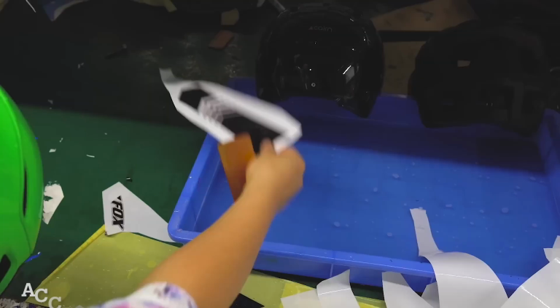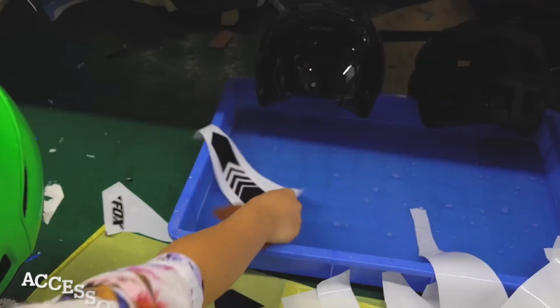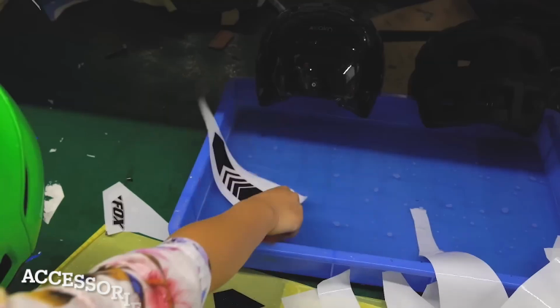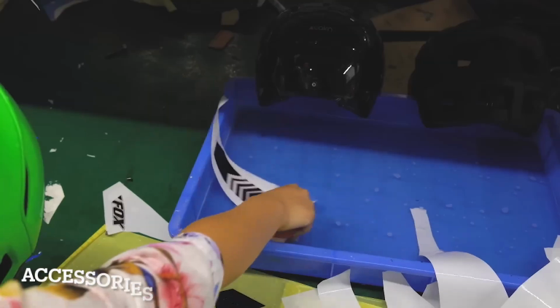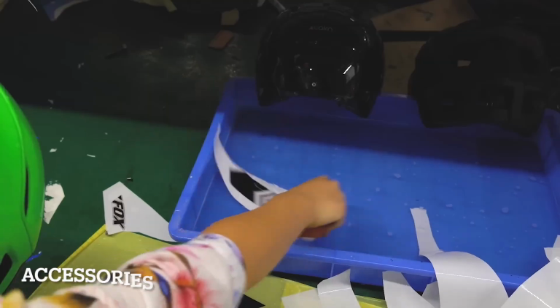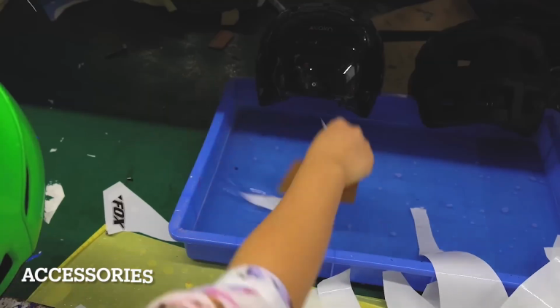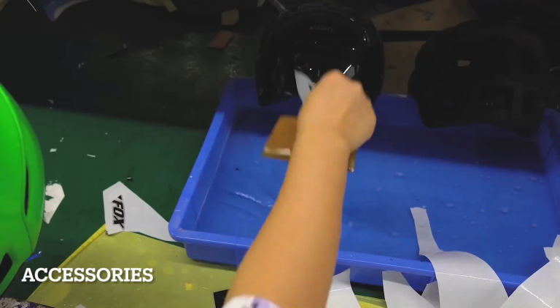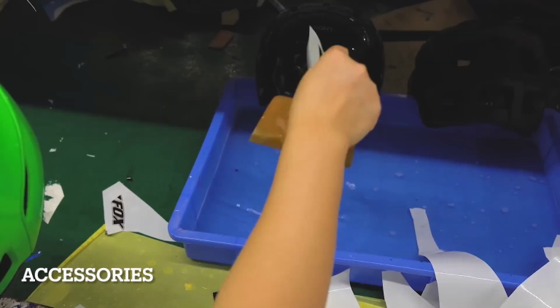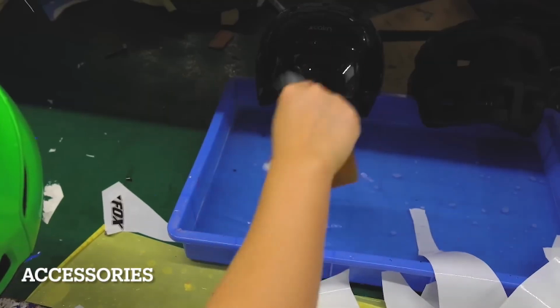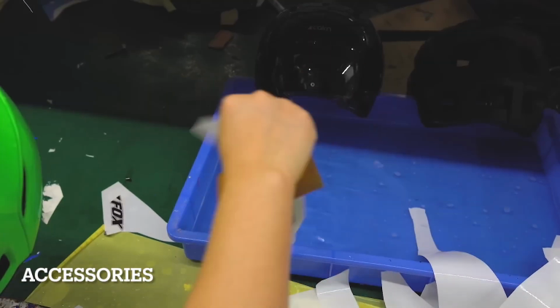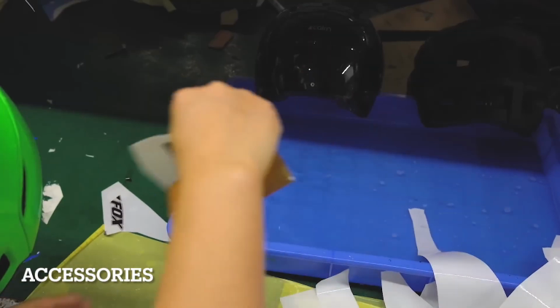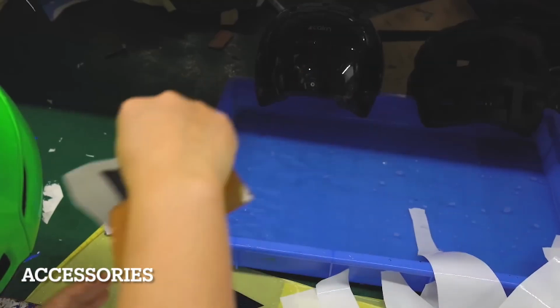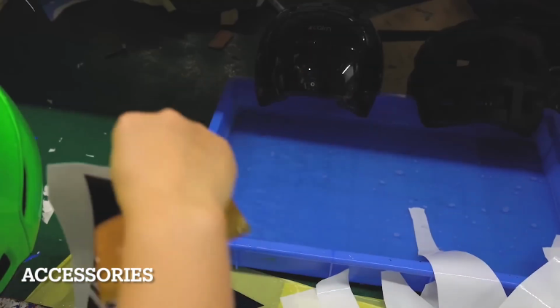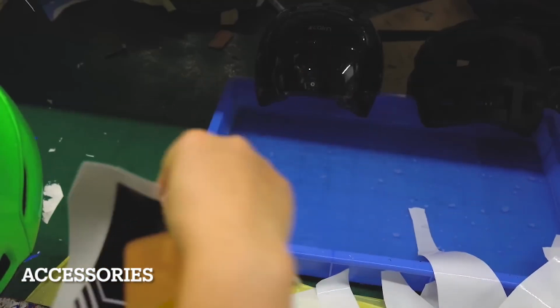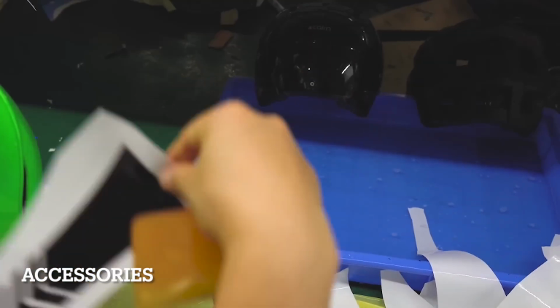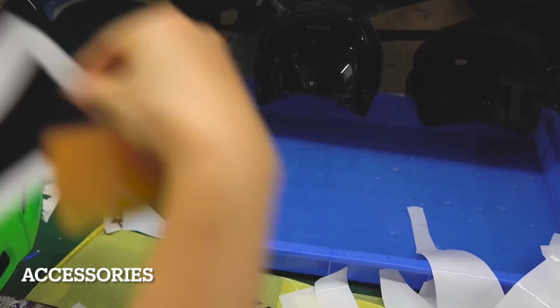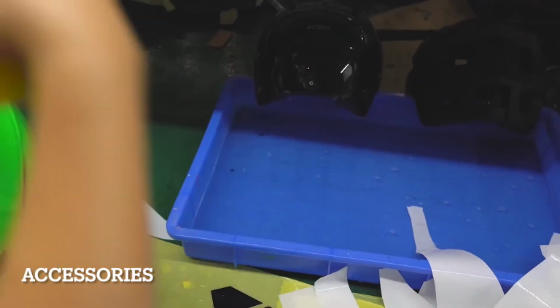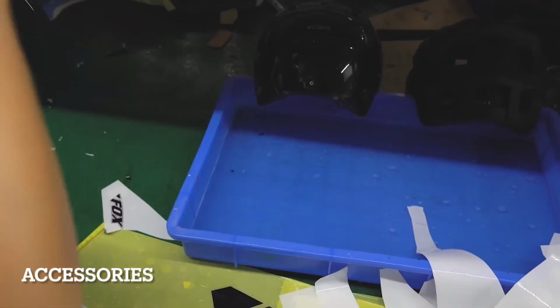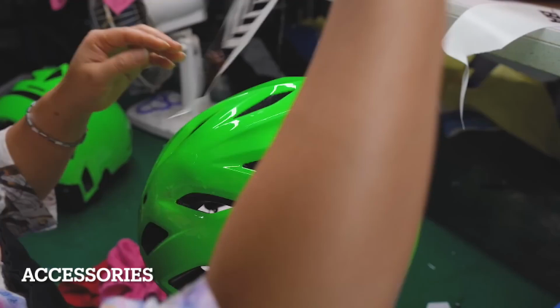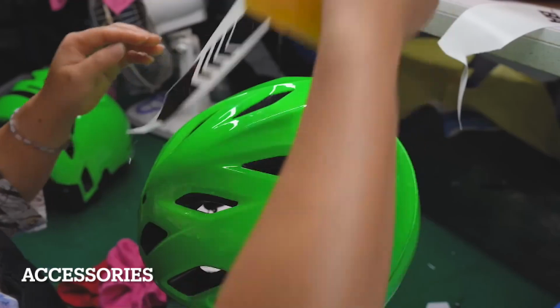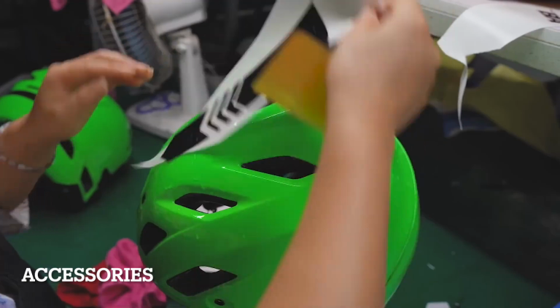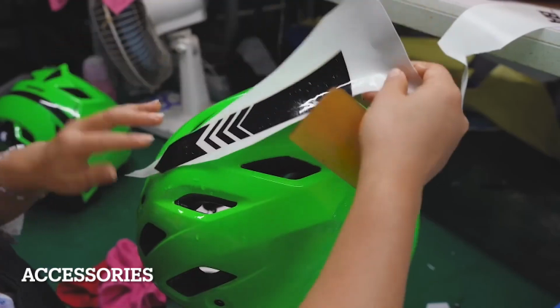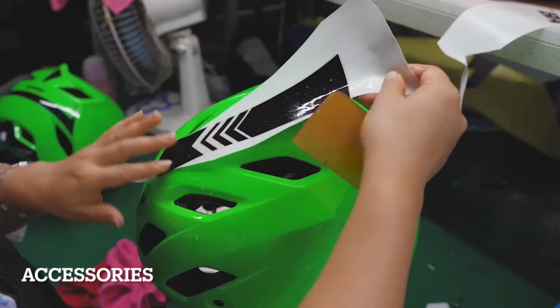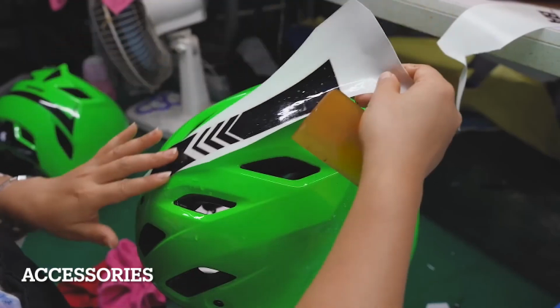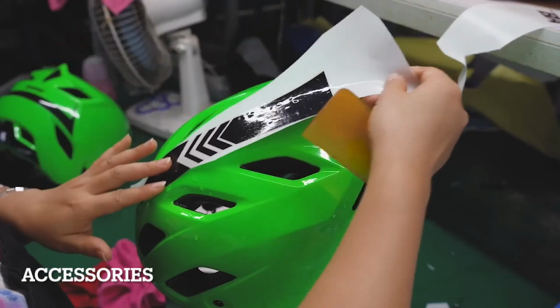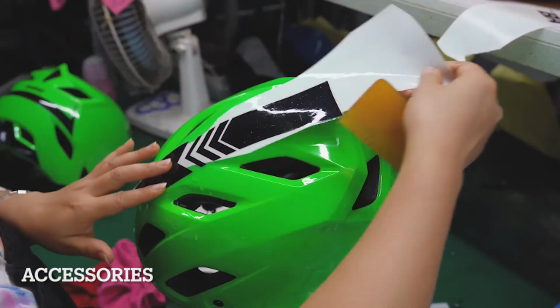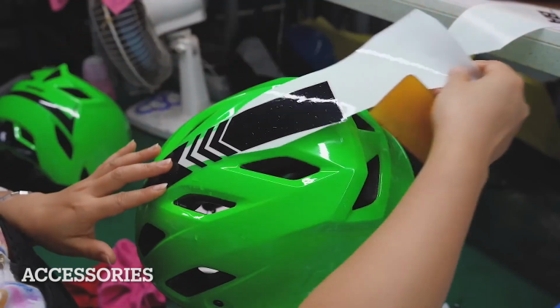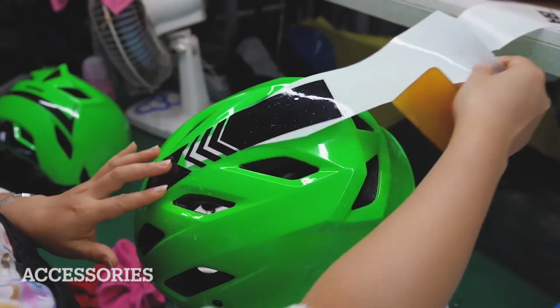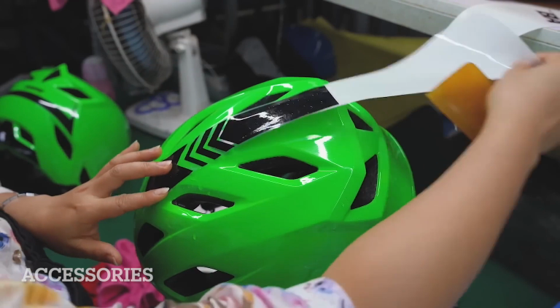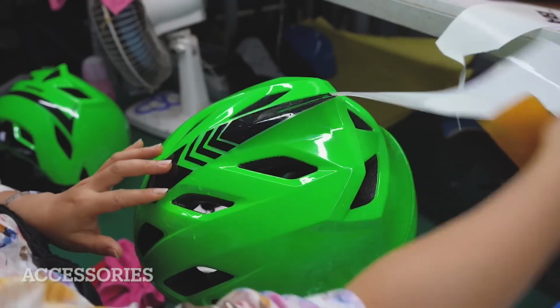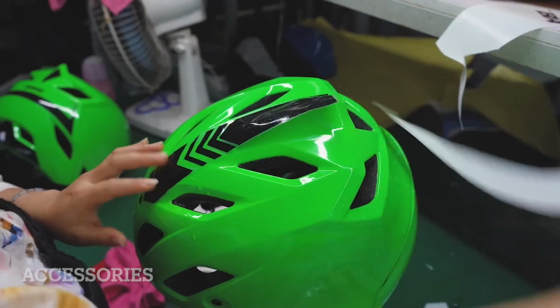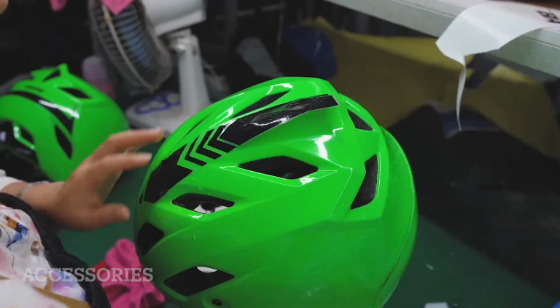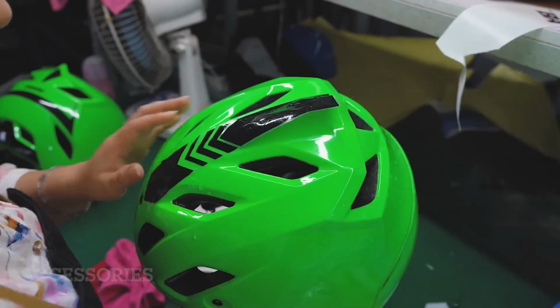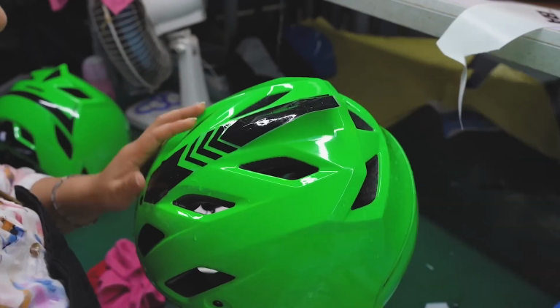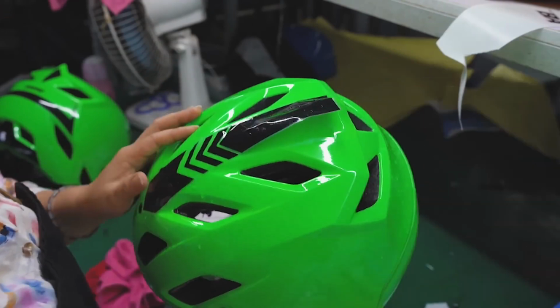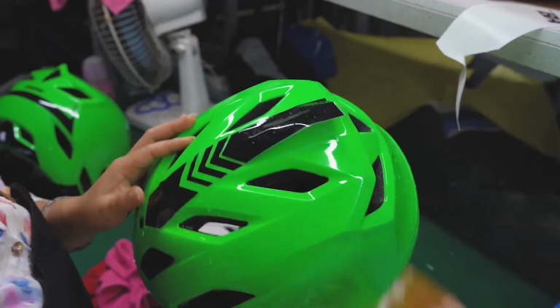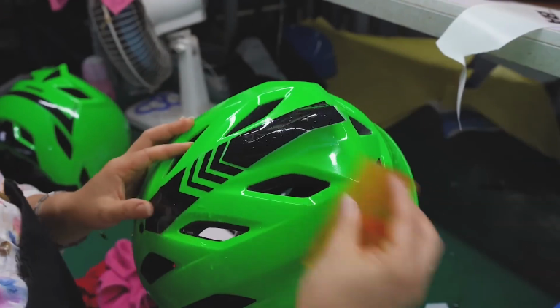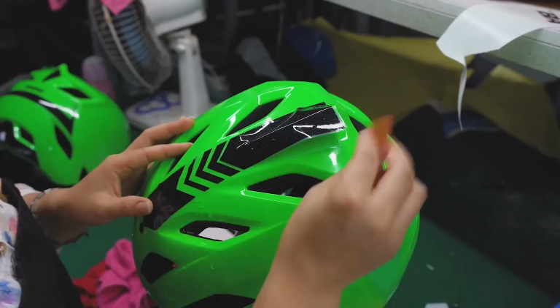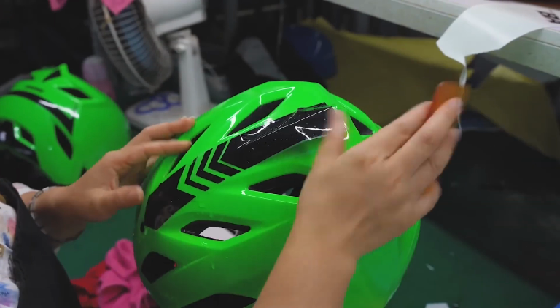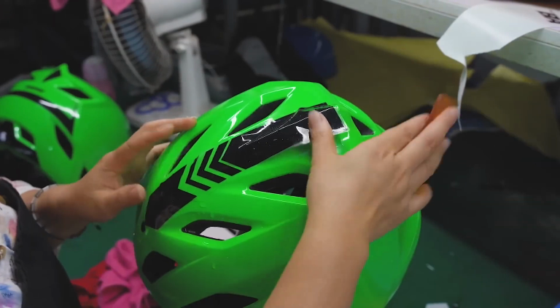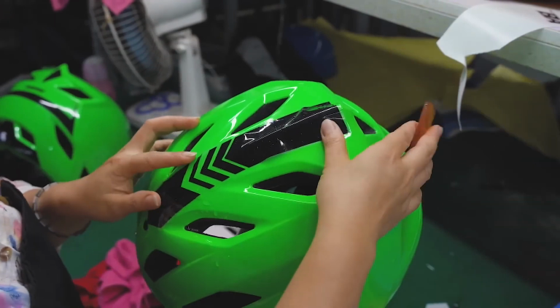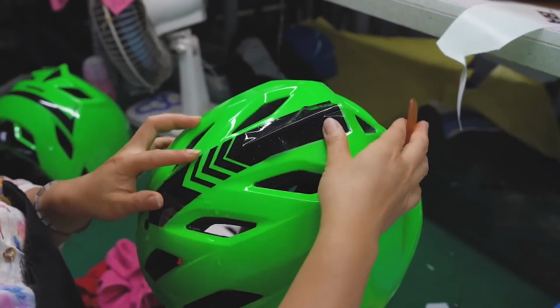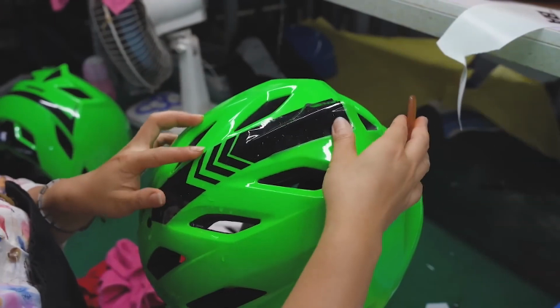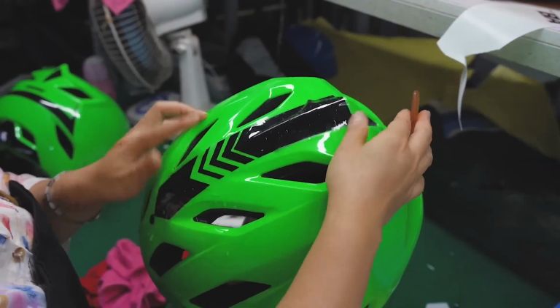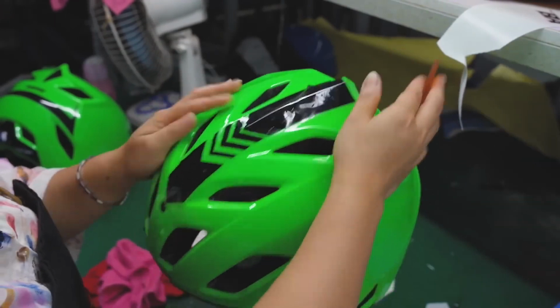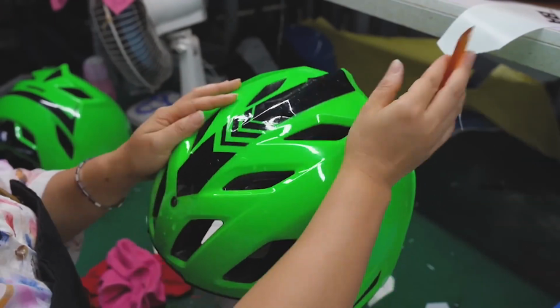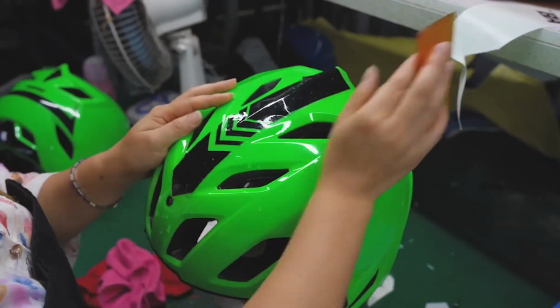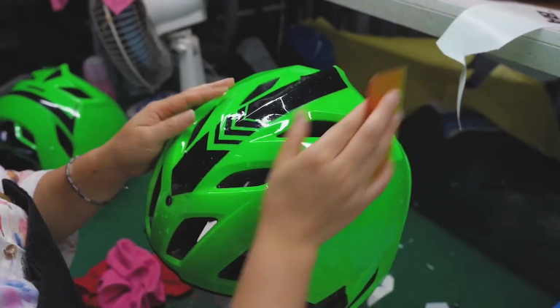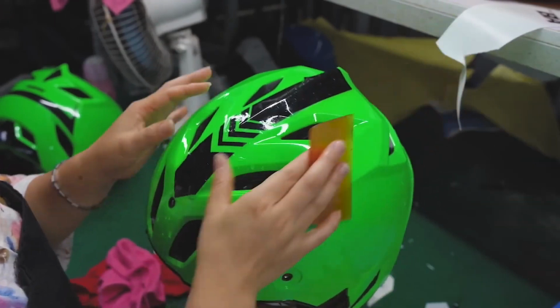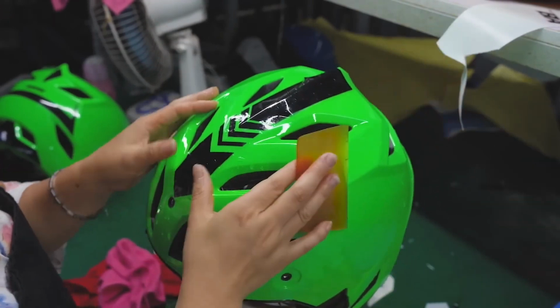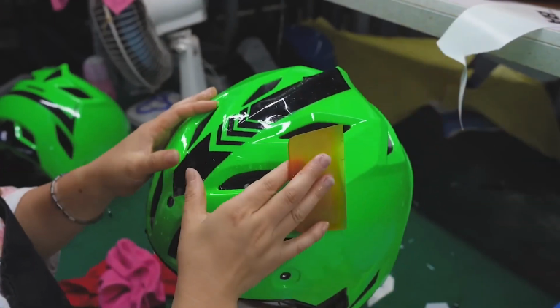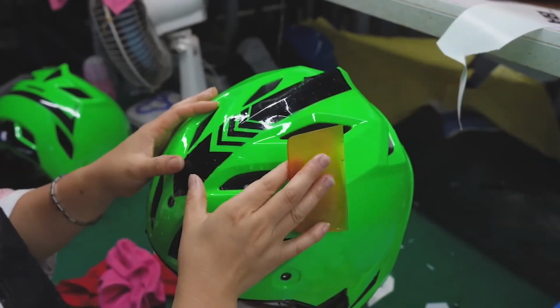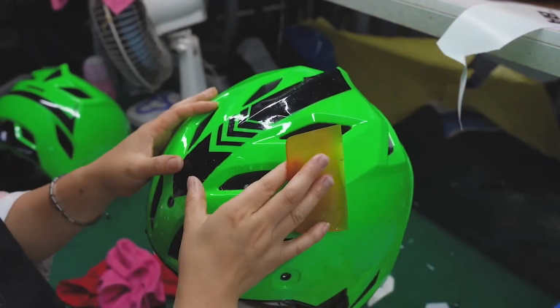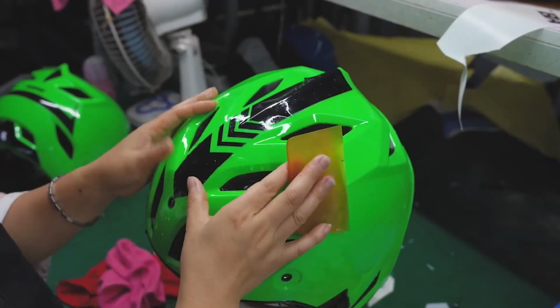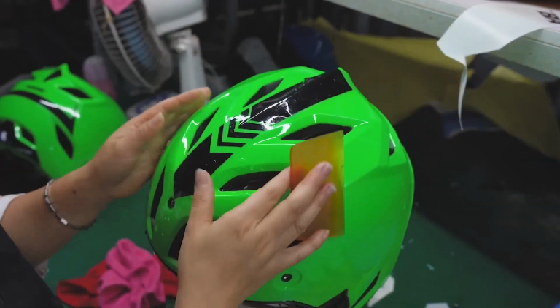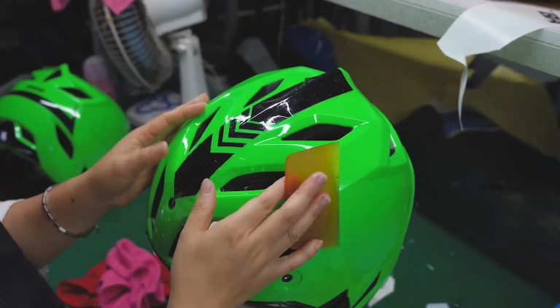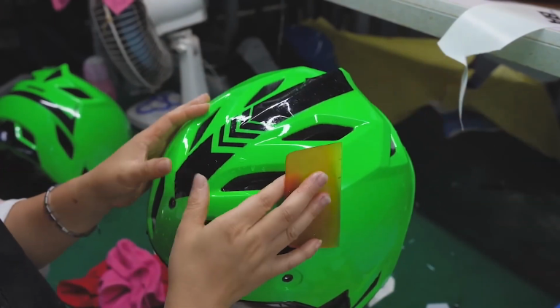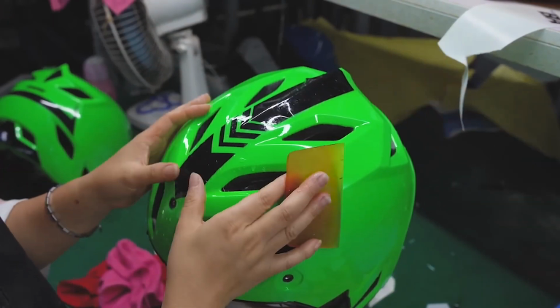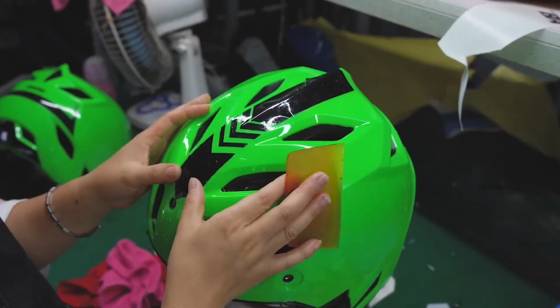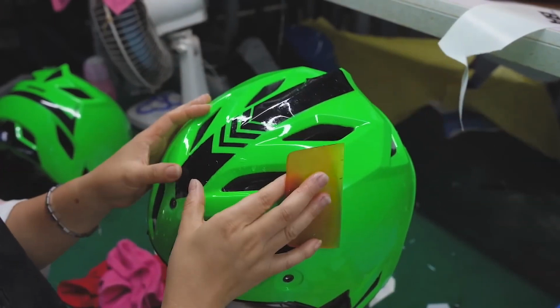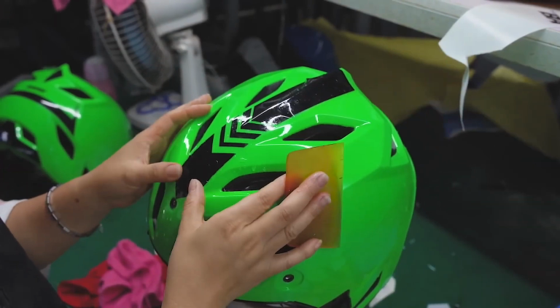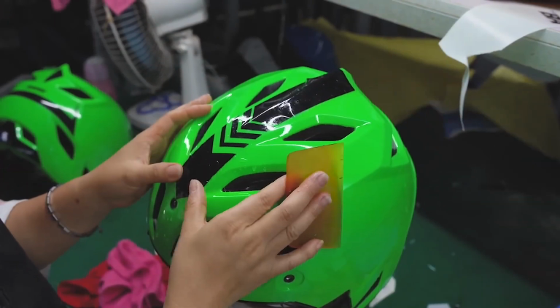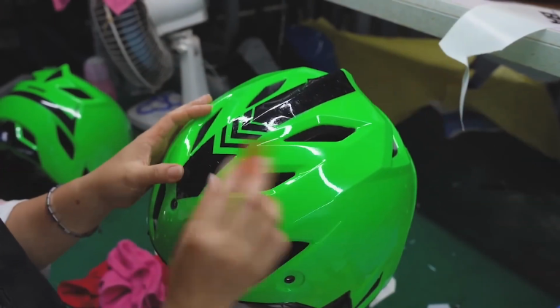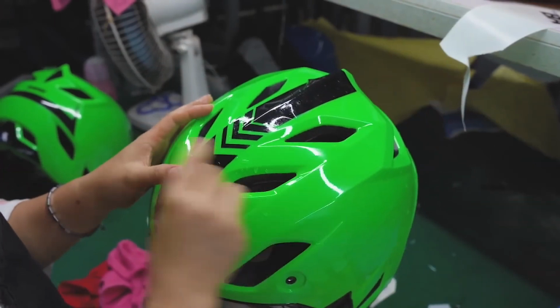Customization time. Water transfer decals add unique designs to each helmet, making them not only safe but also stylish.